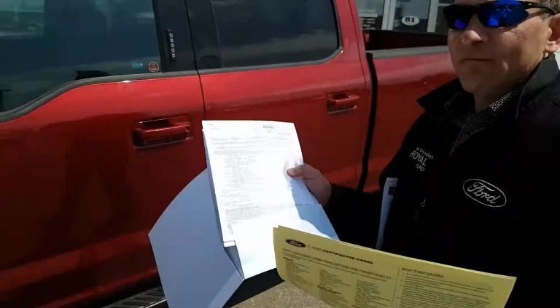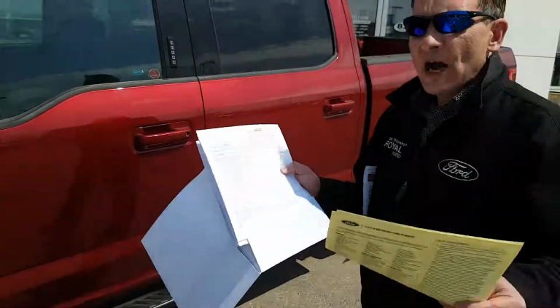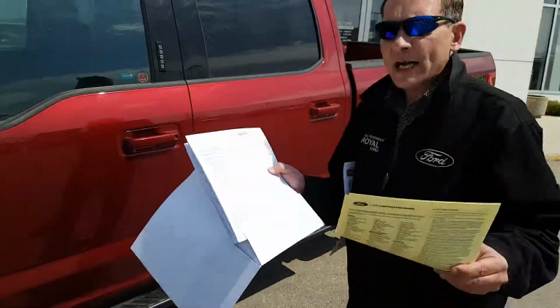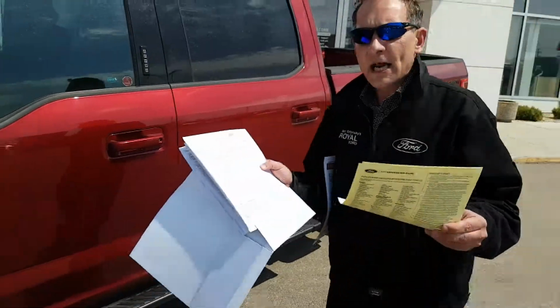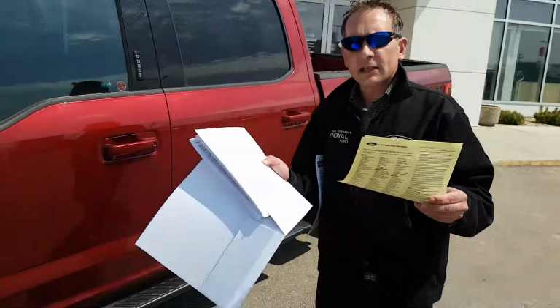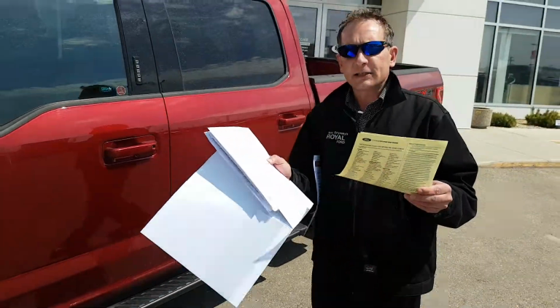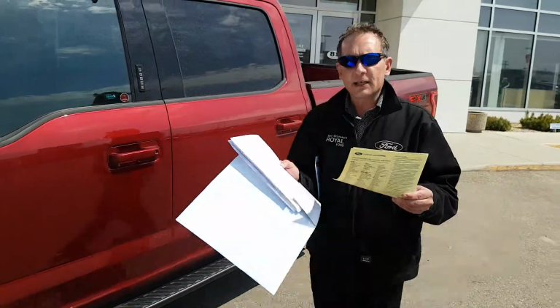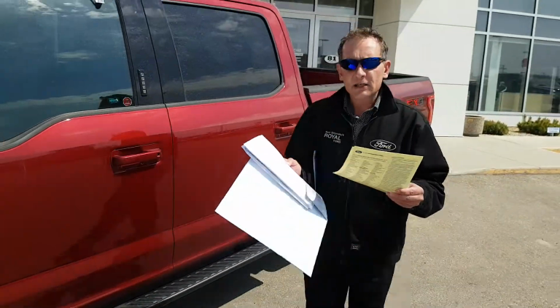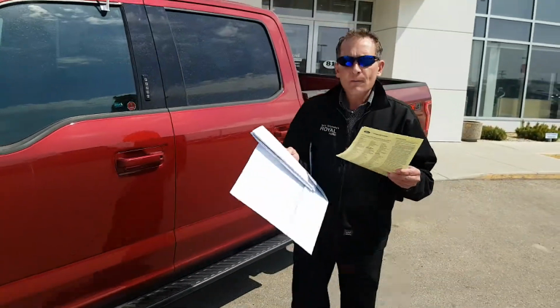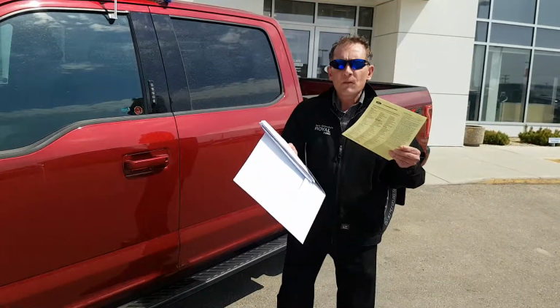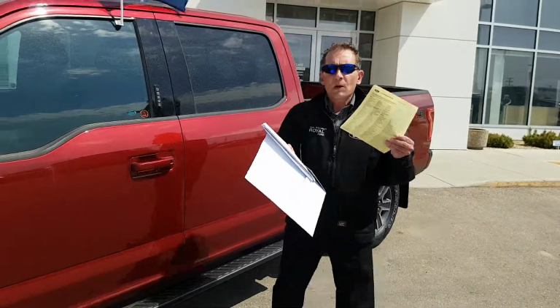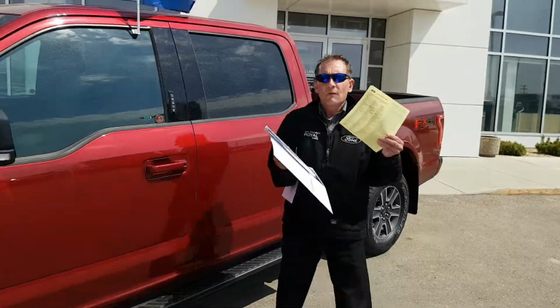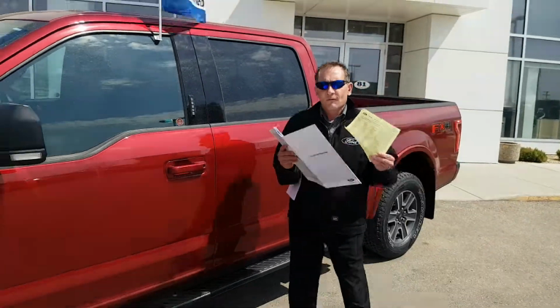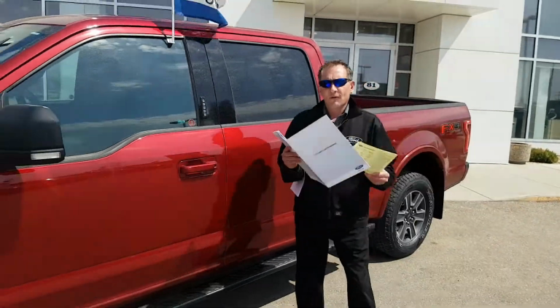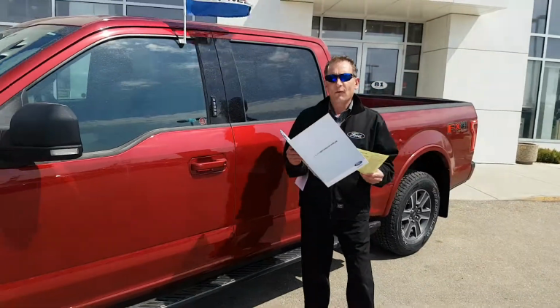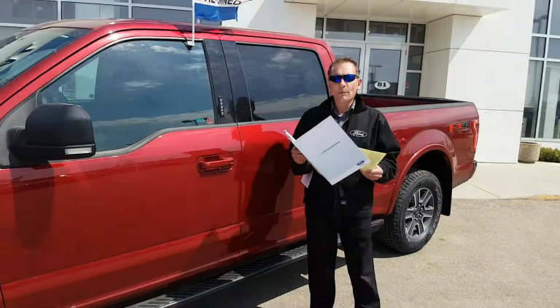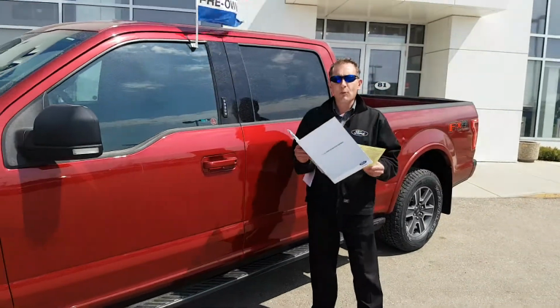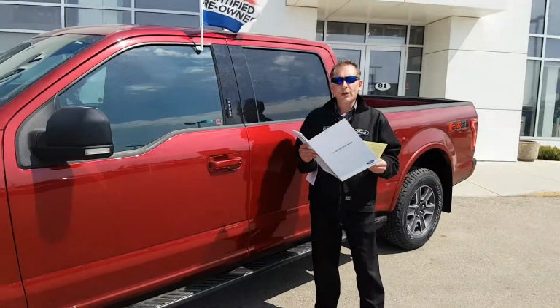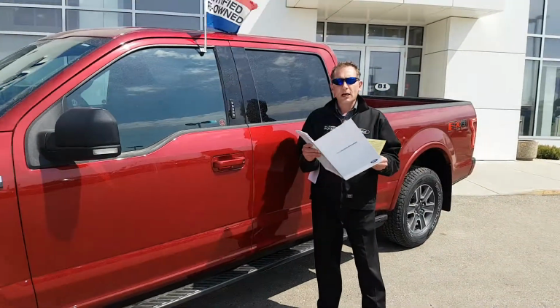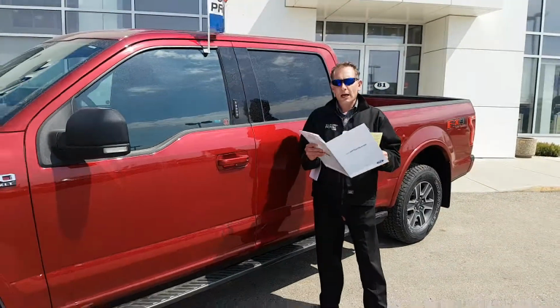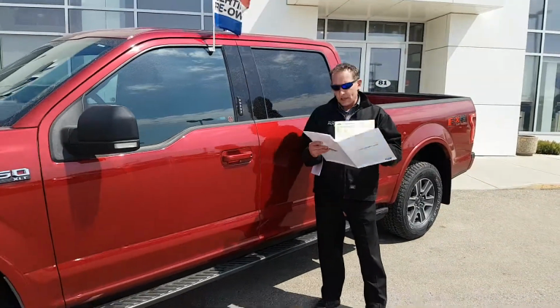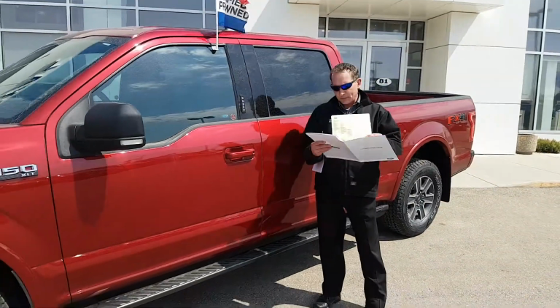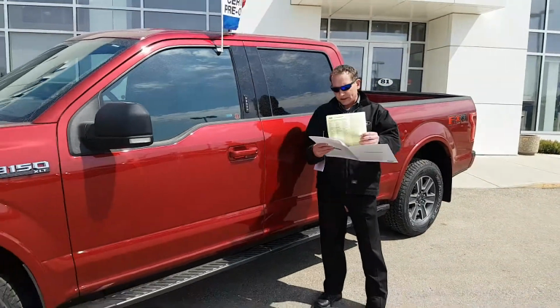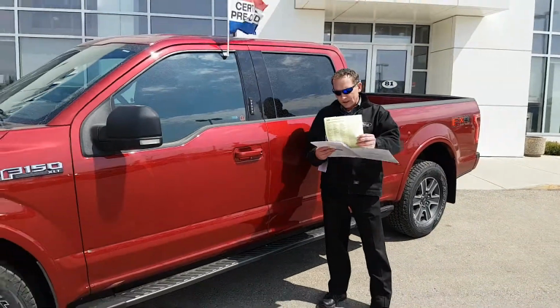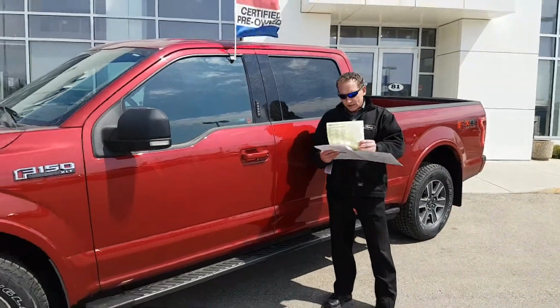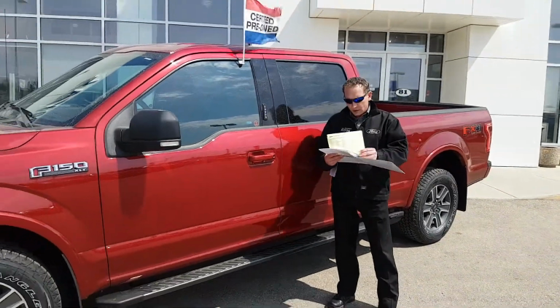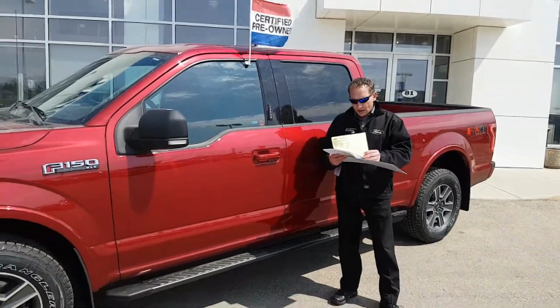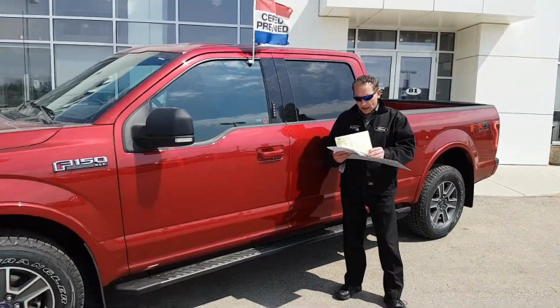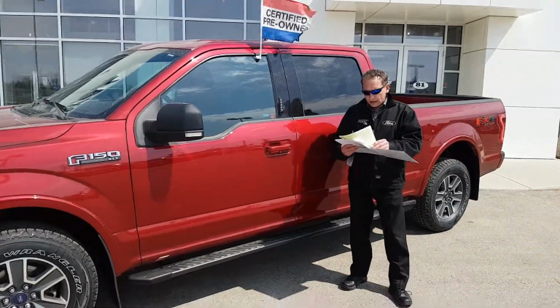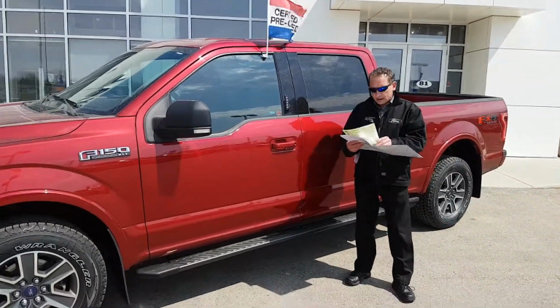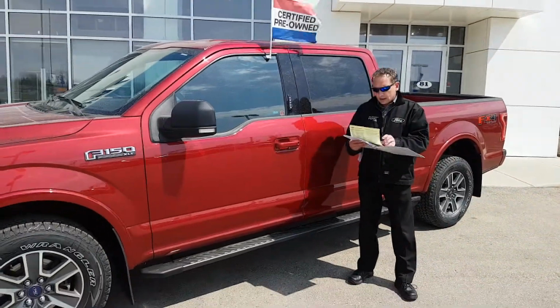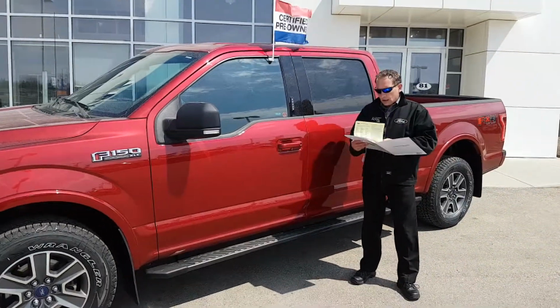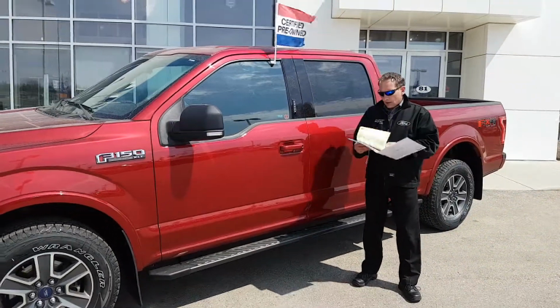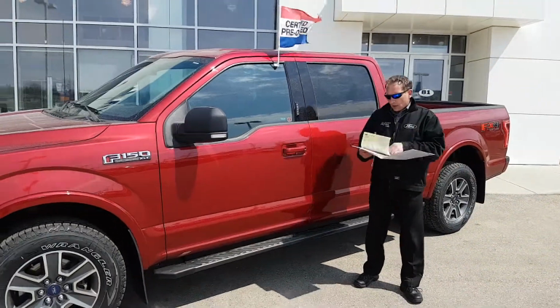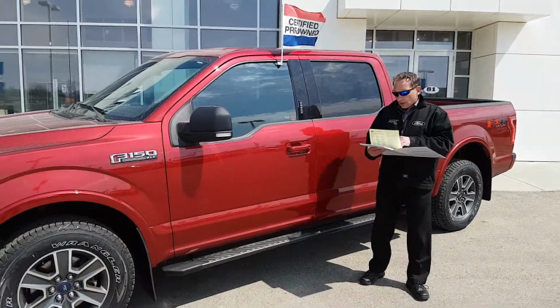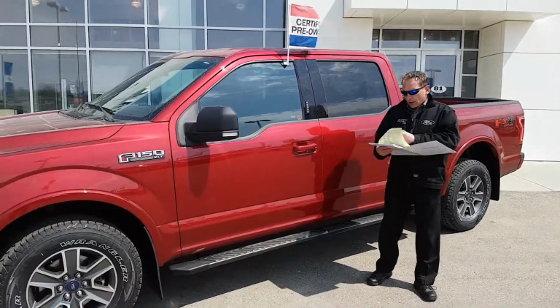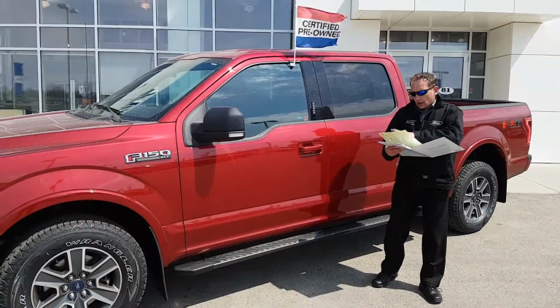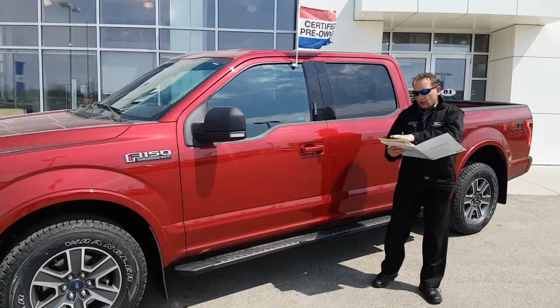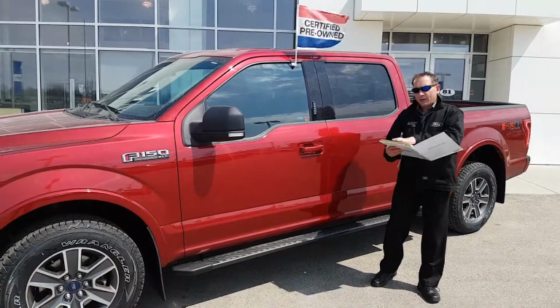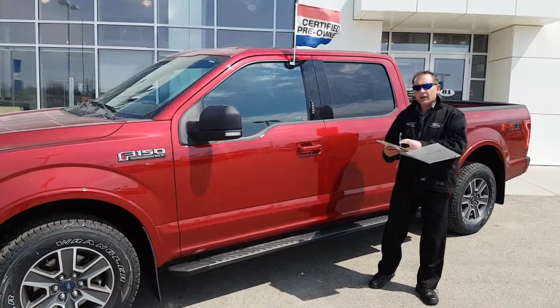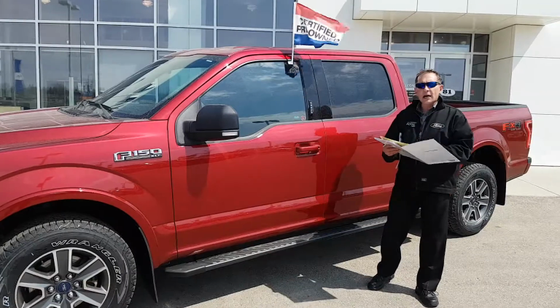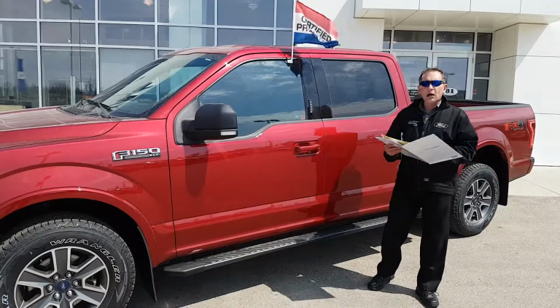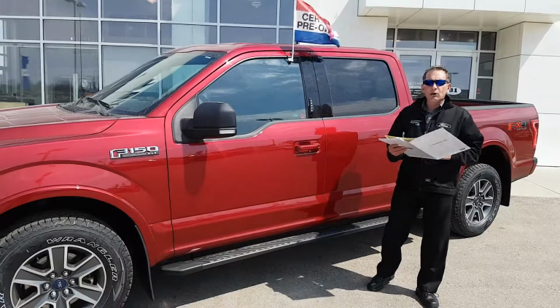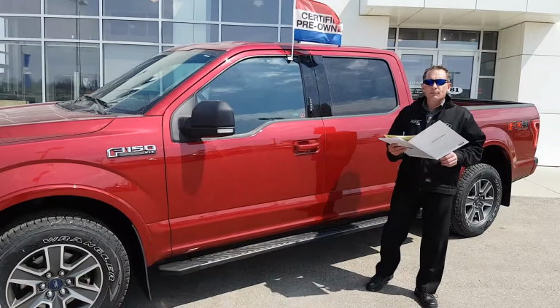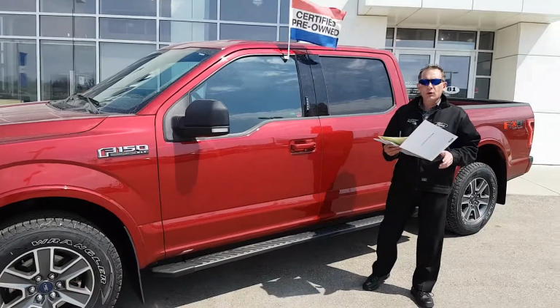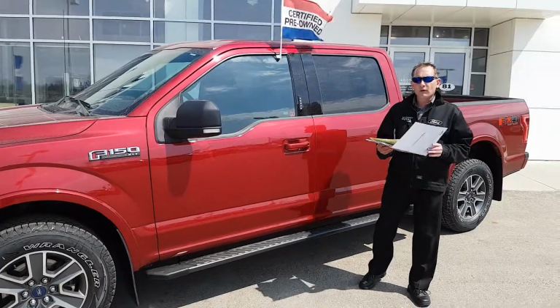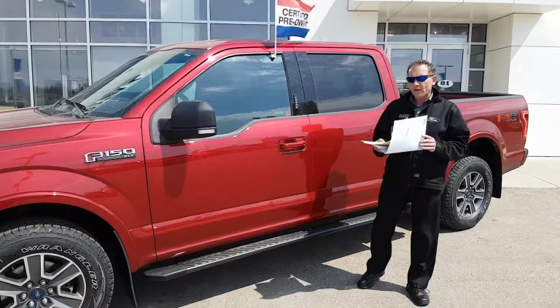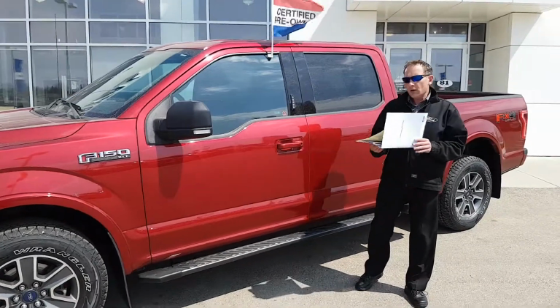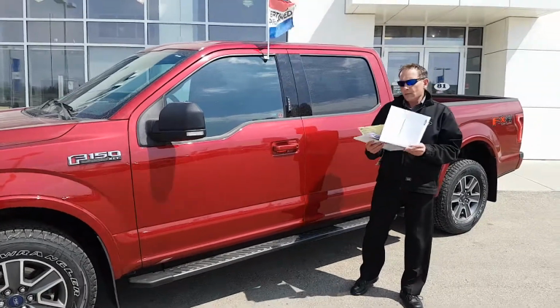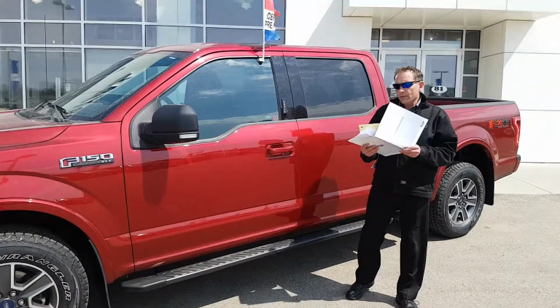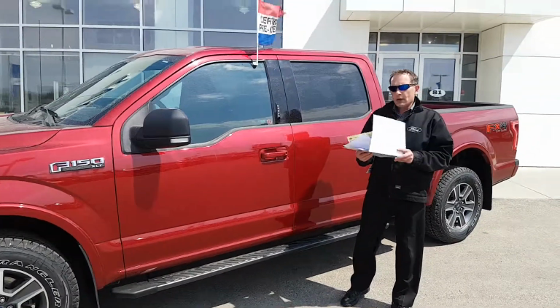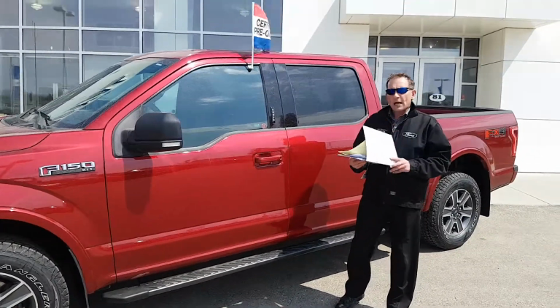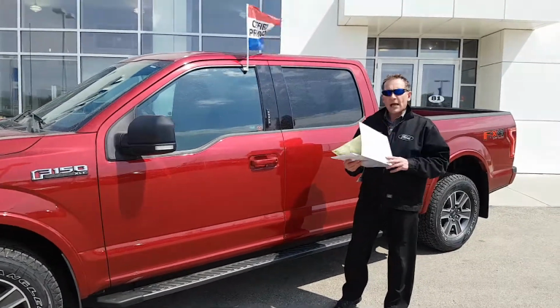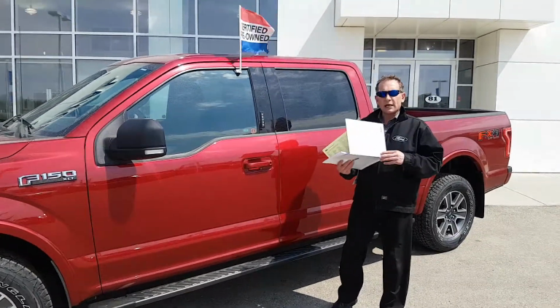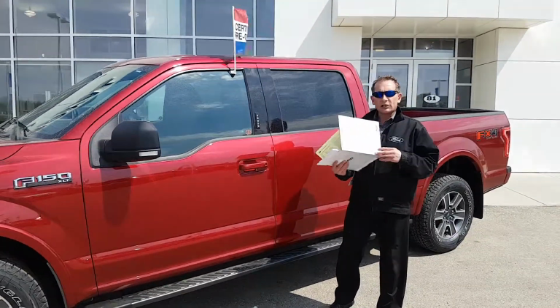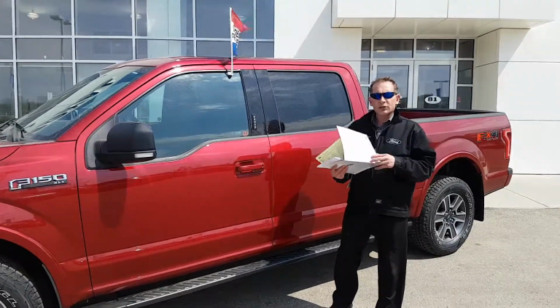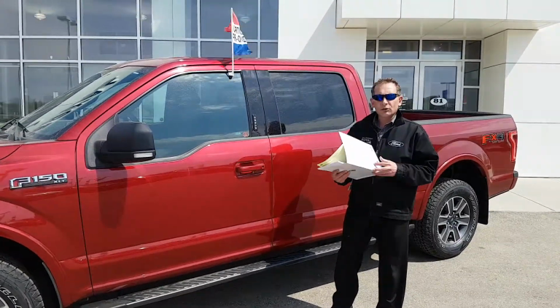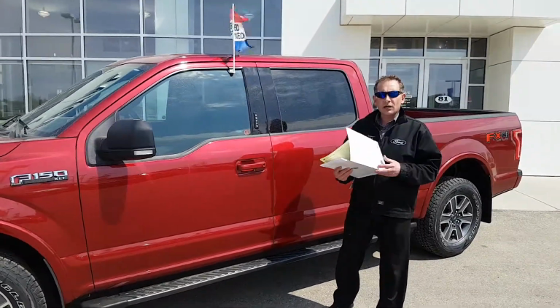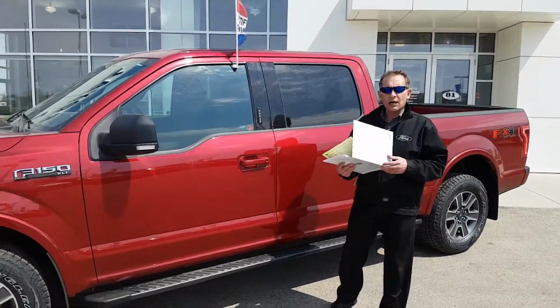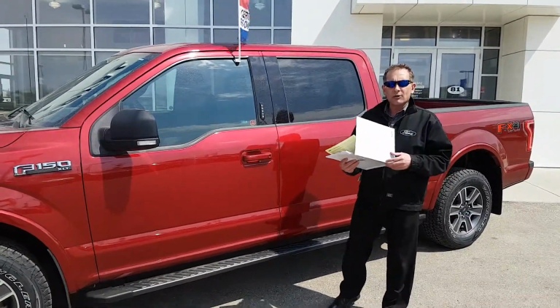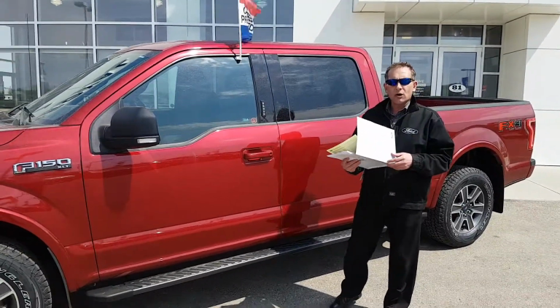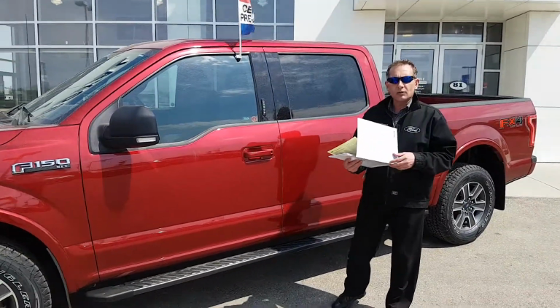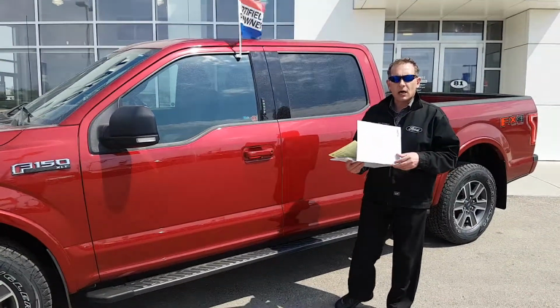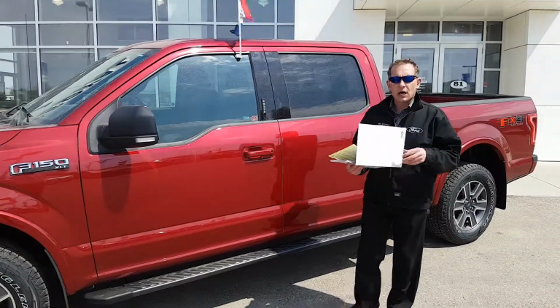You can finance this for 4.9% up to 72 months with within-the-hour approval. It's showtime, go time!